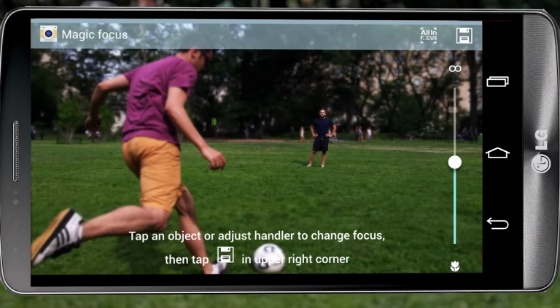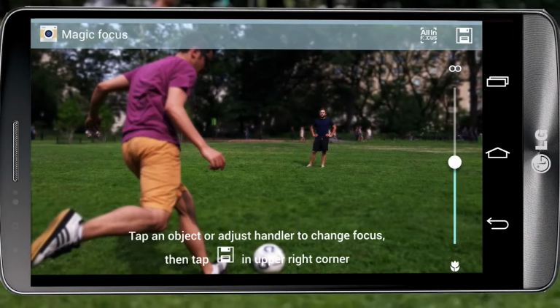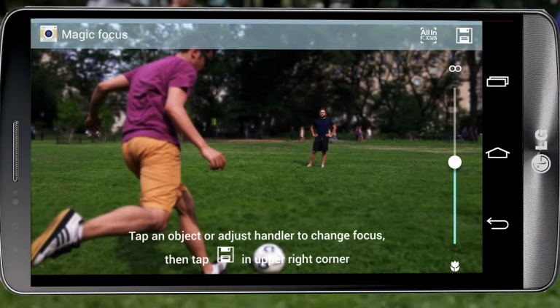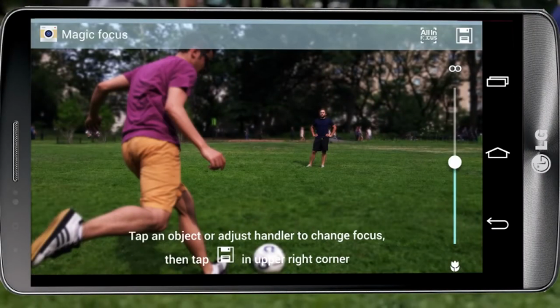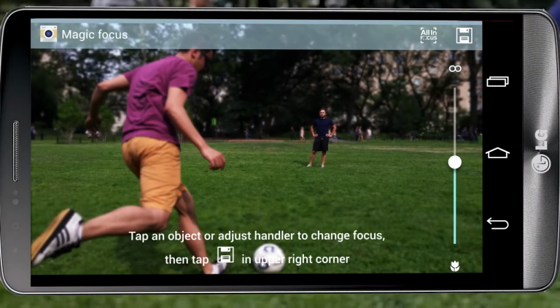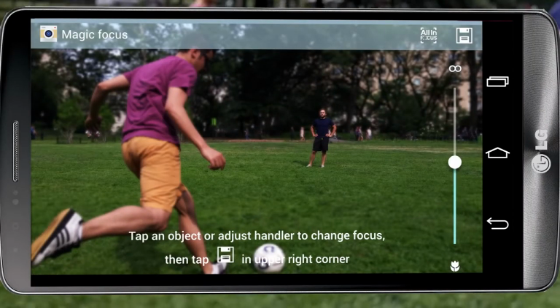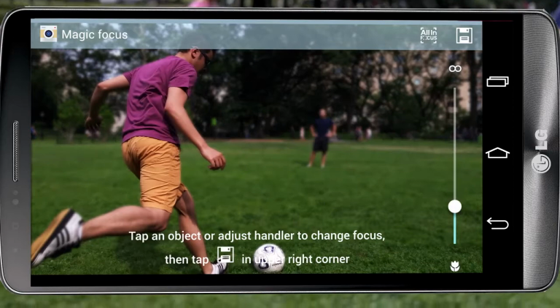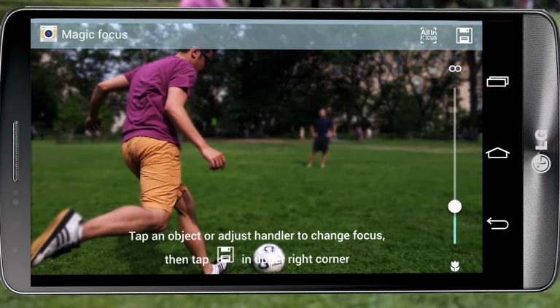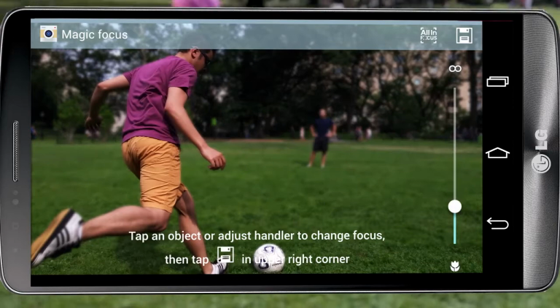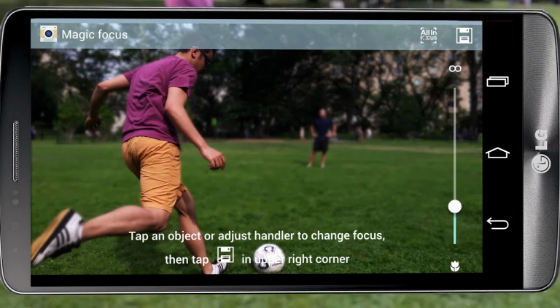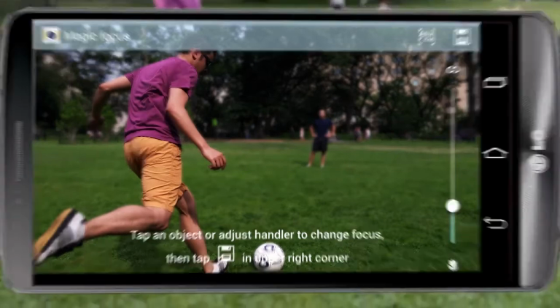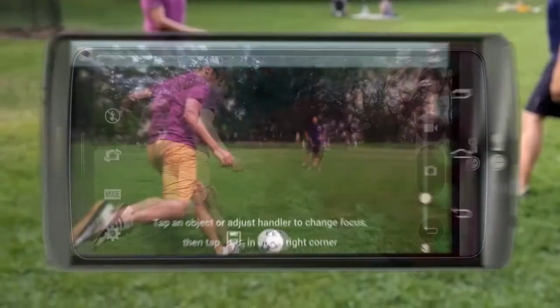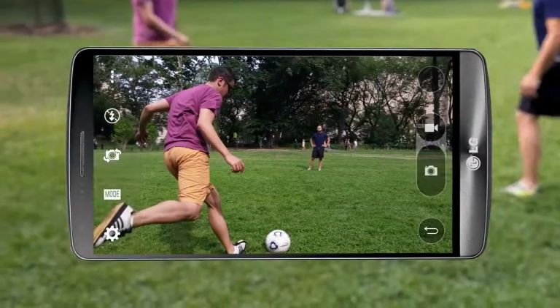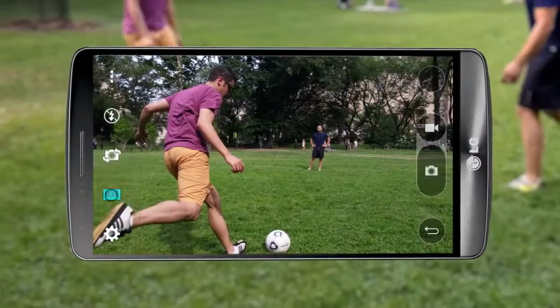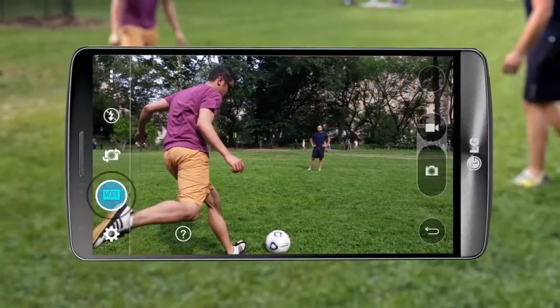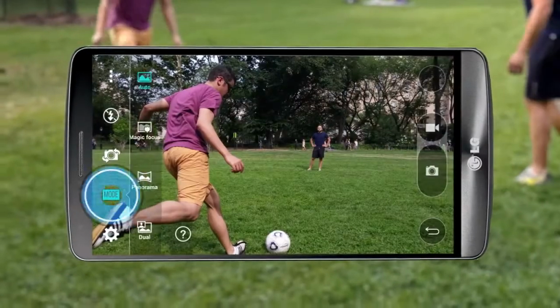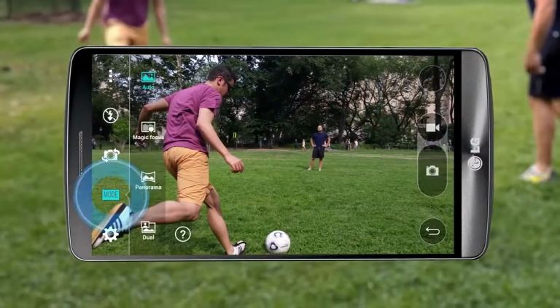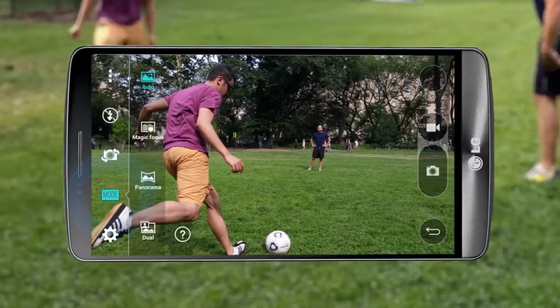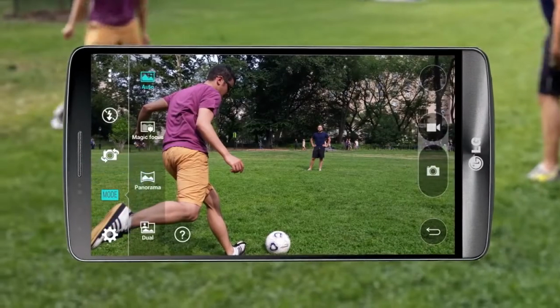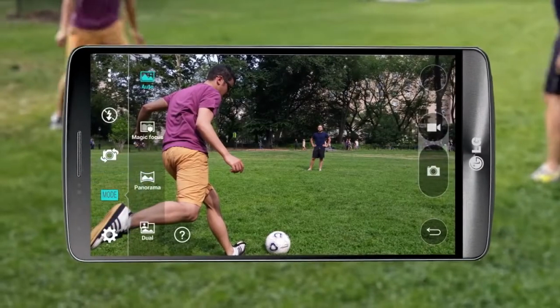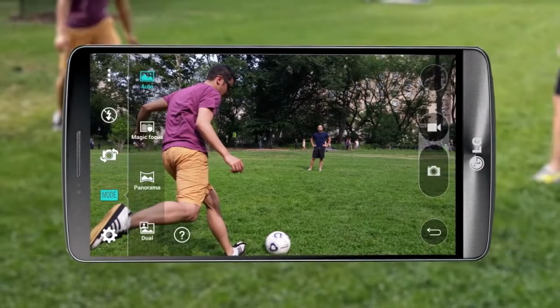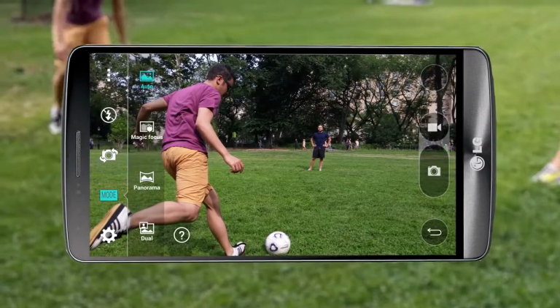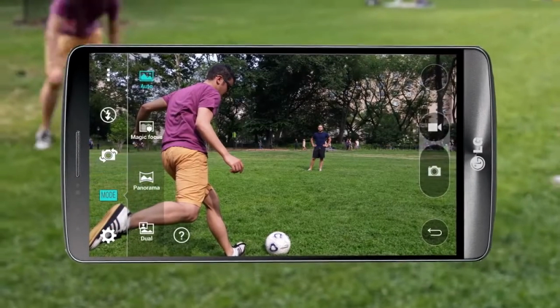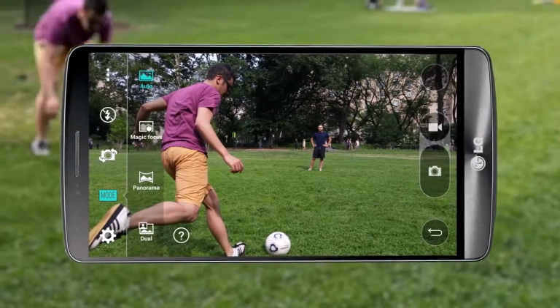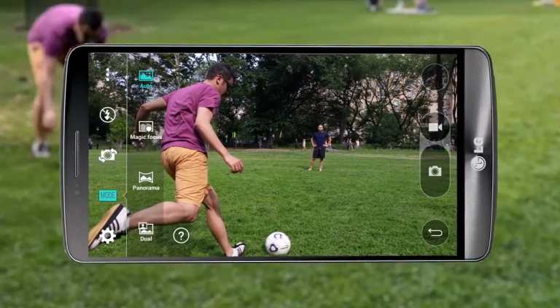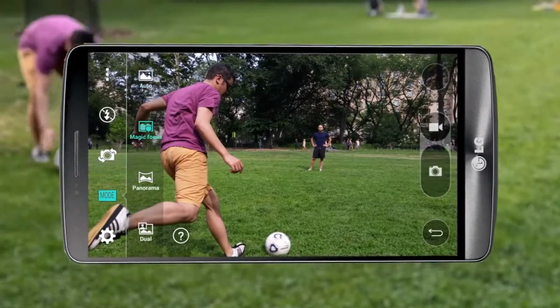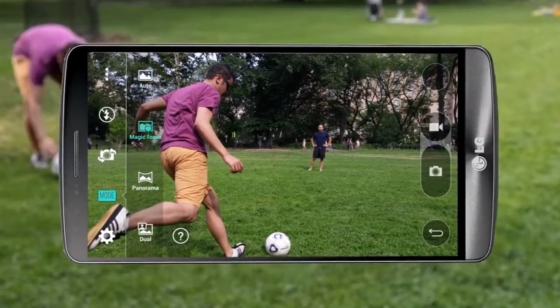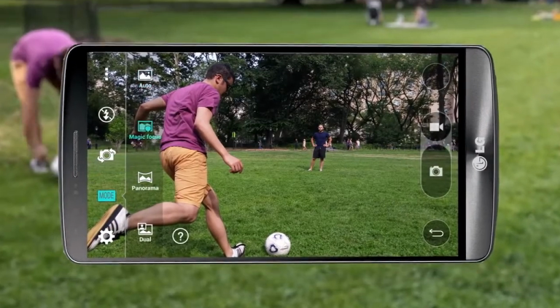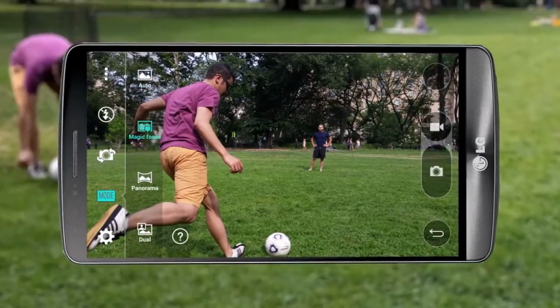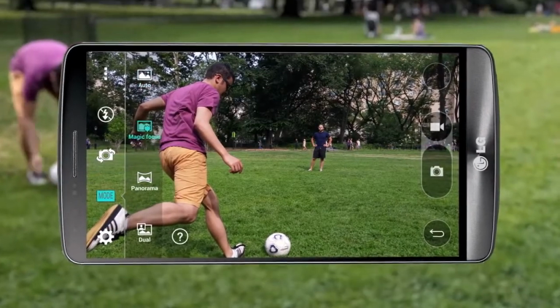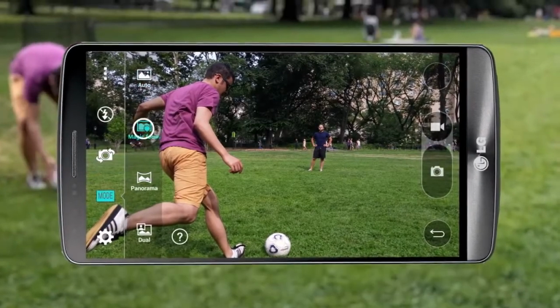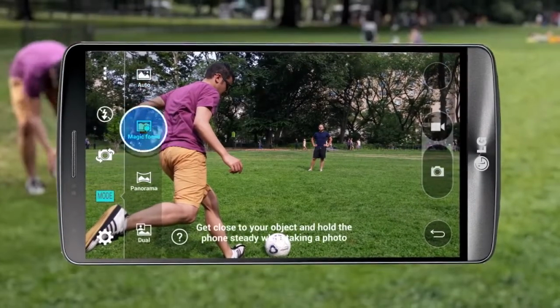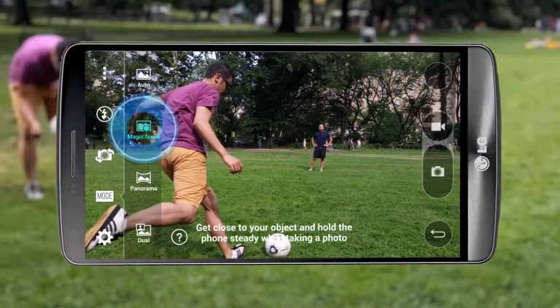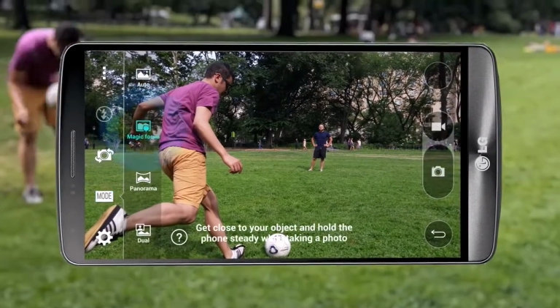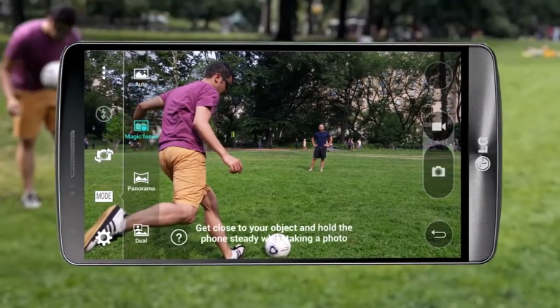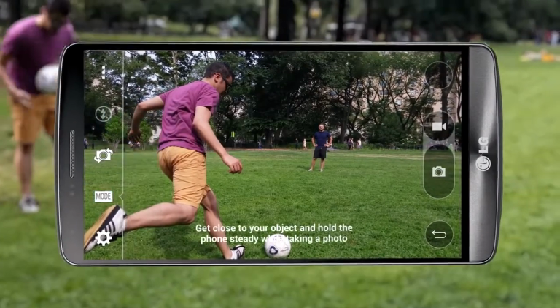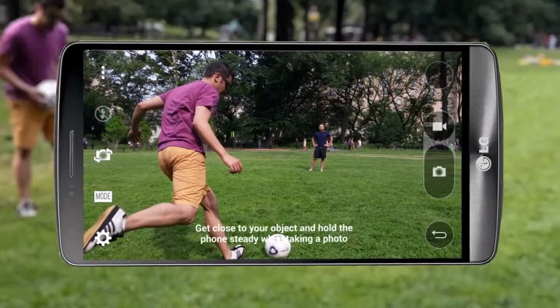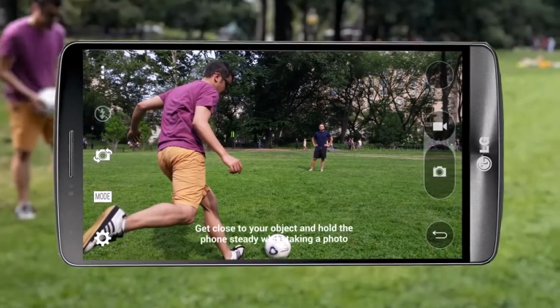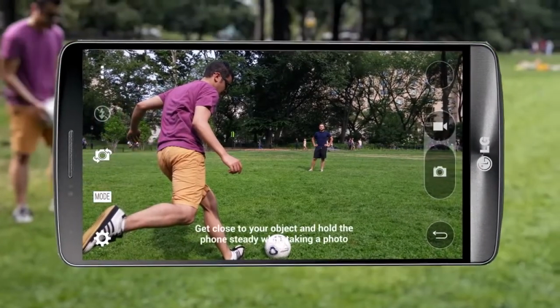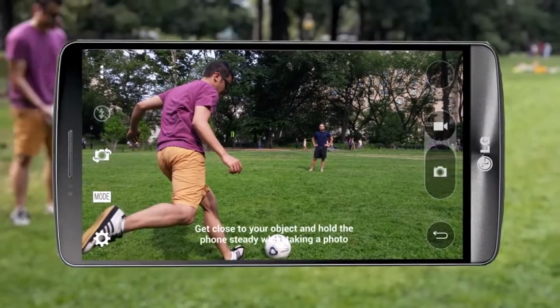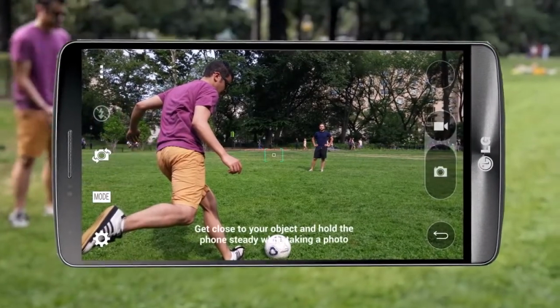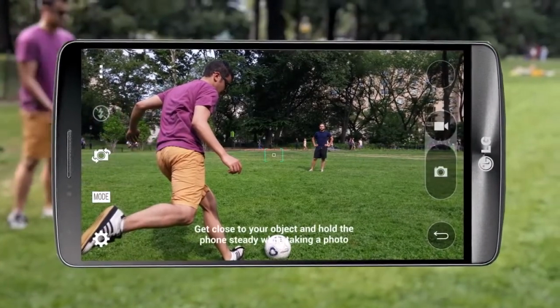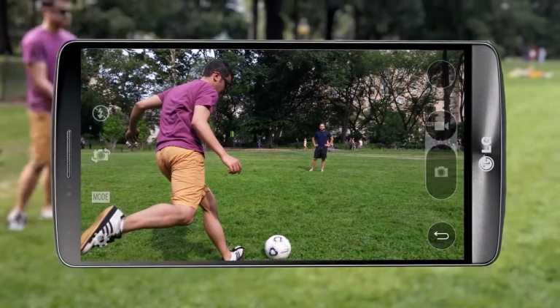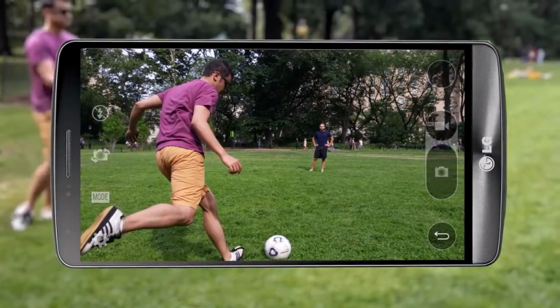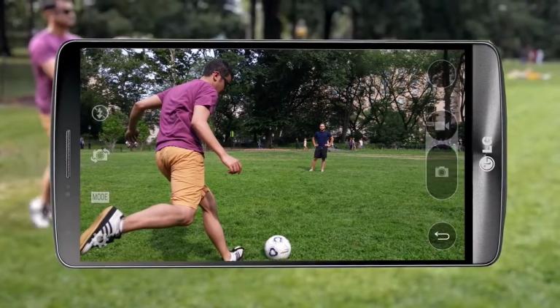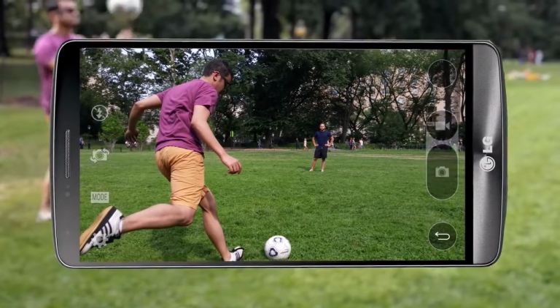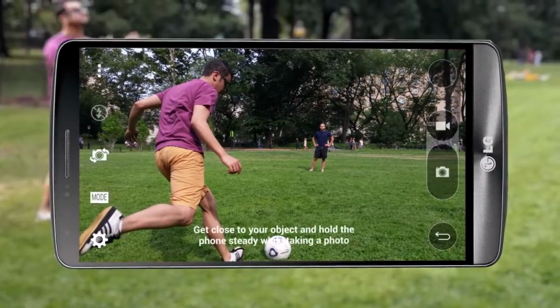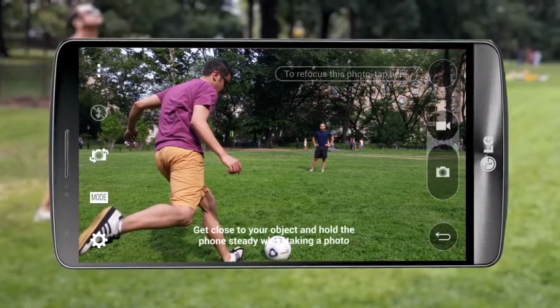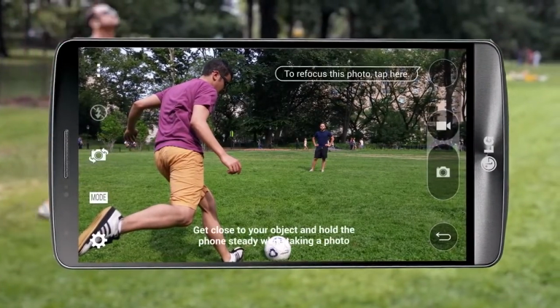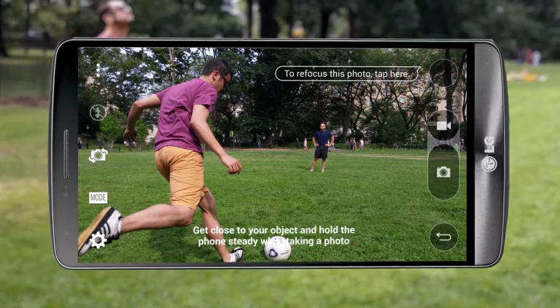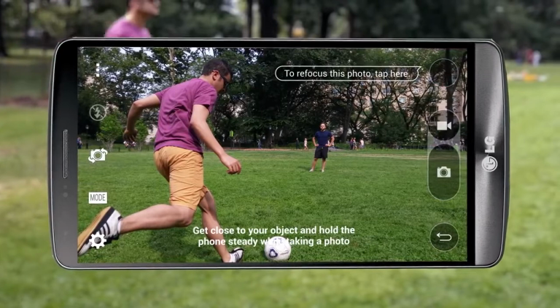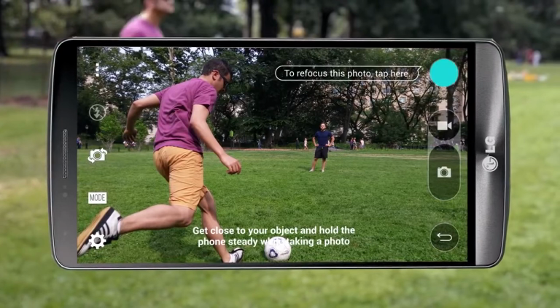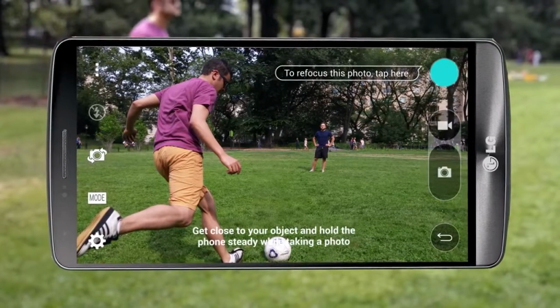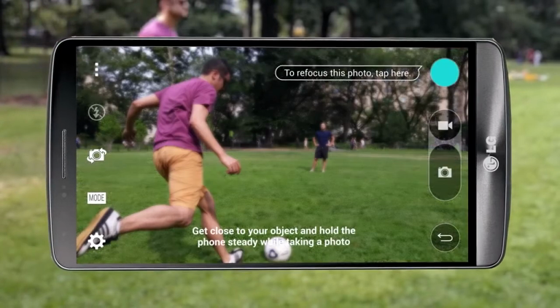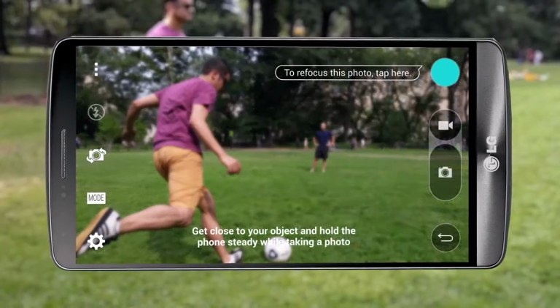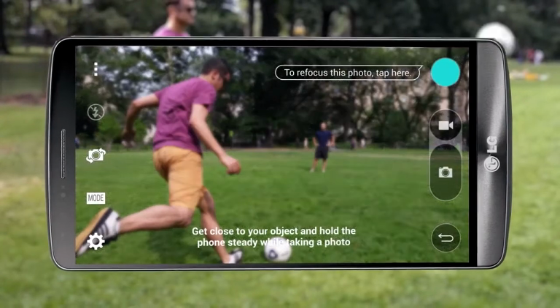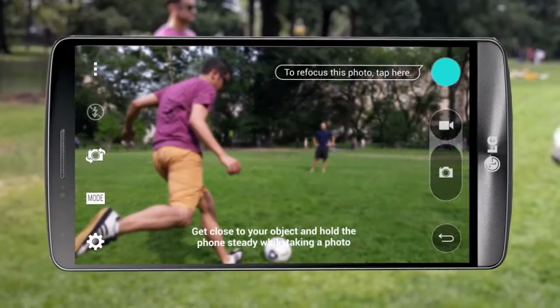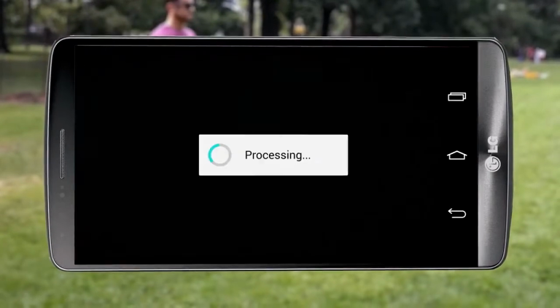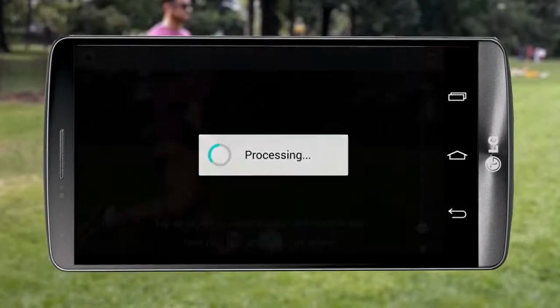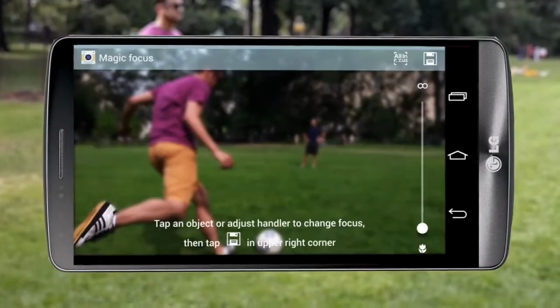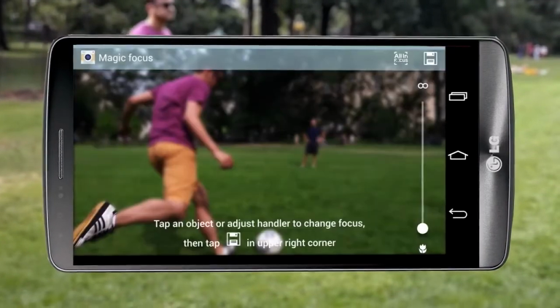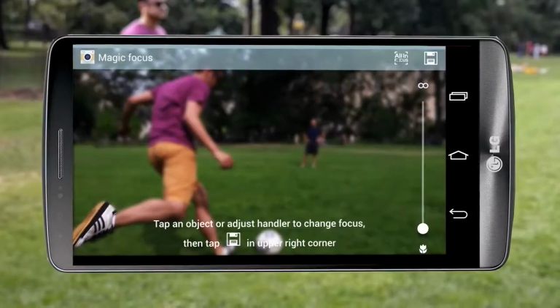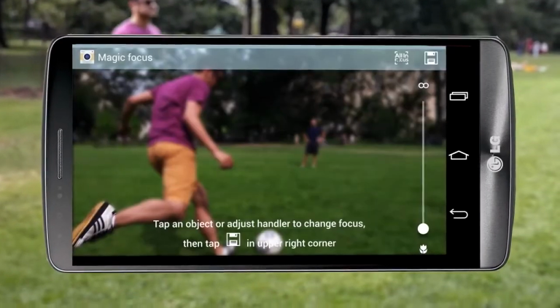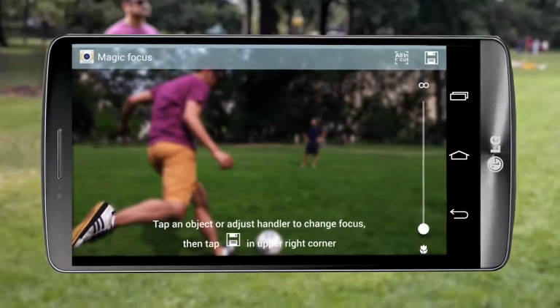From the camera app, tap Mode and choose Magic Focus. Take a photo and use the scroll bar in Magic Focus to adjust your focal point and save.